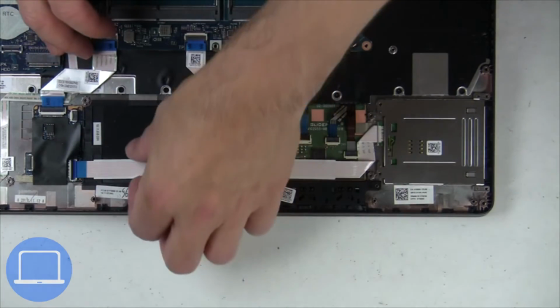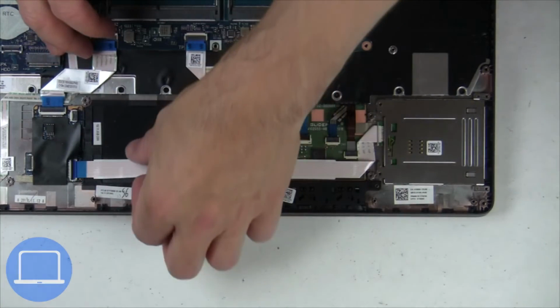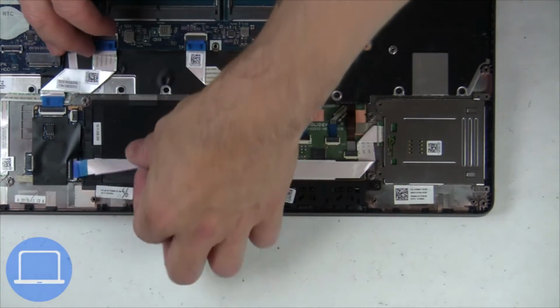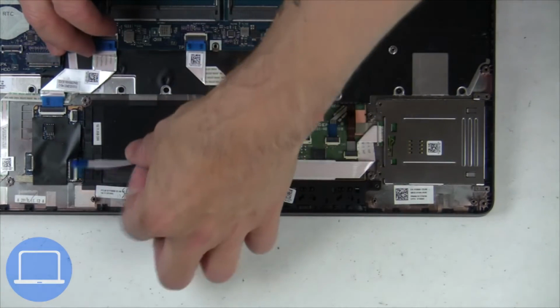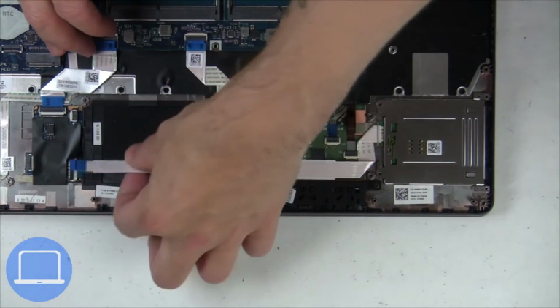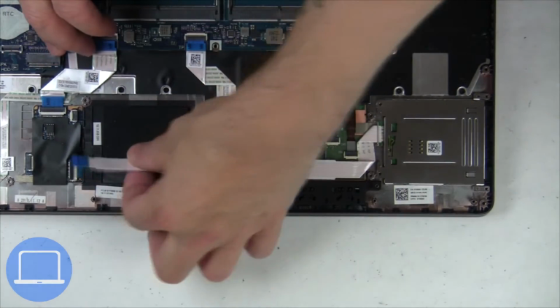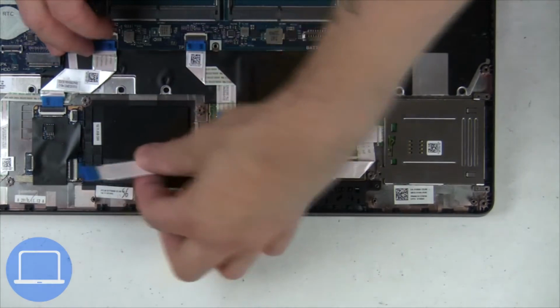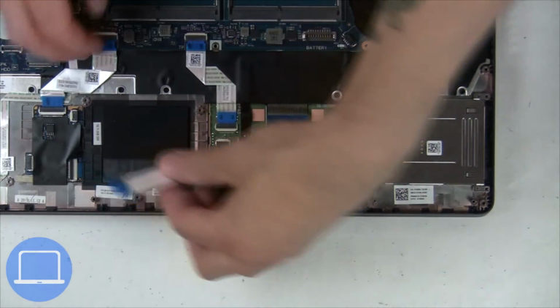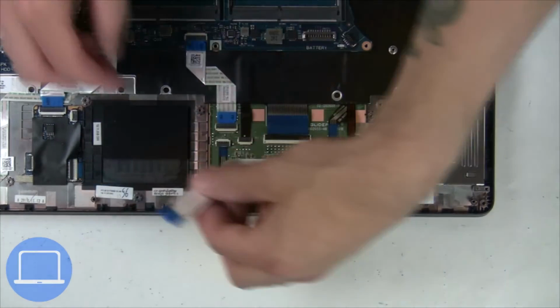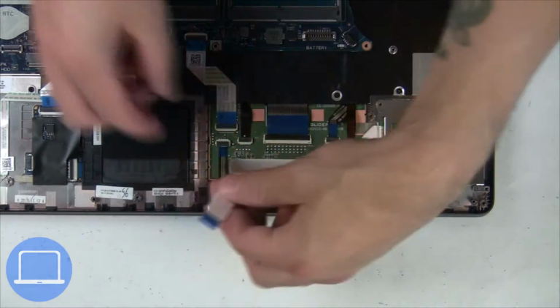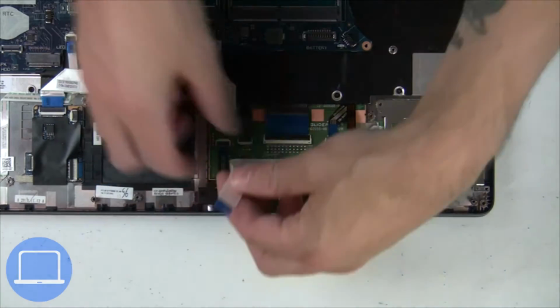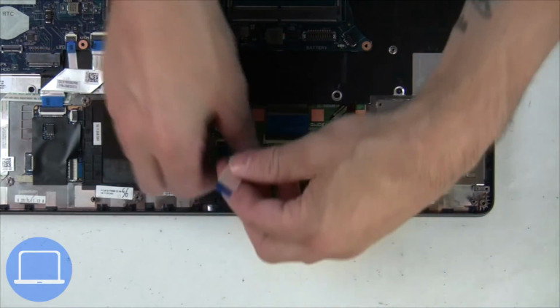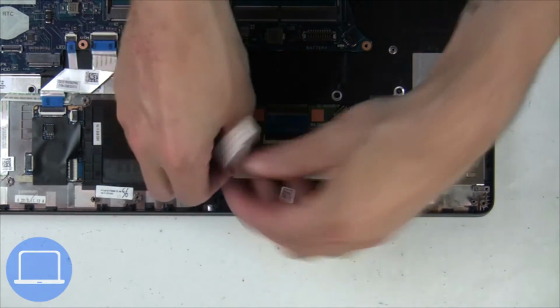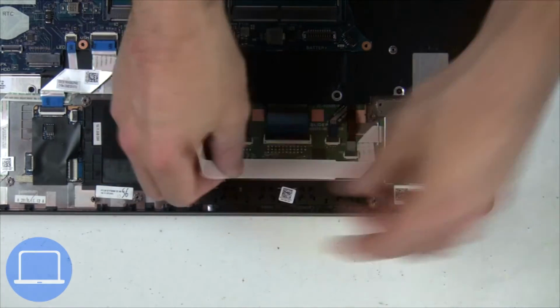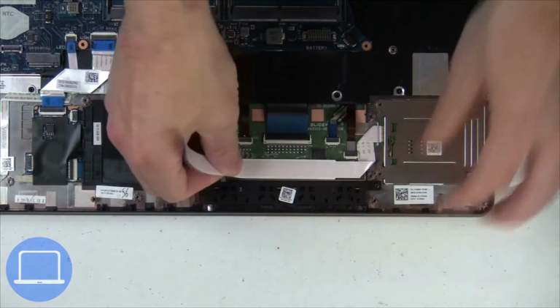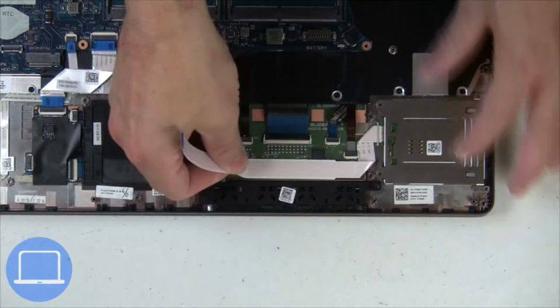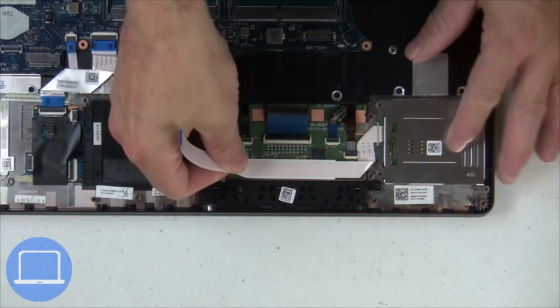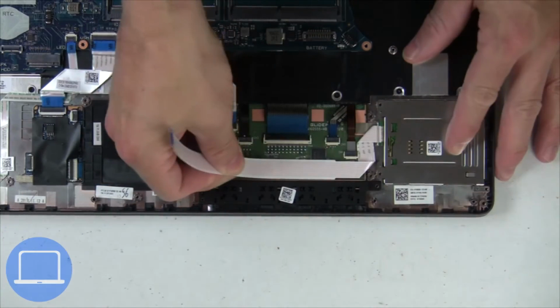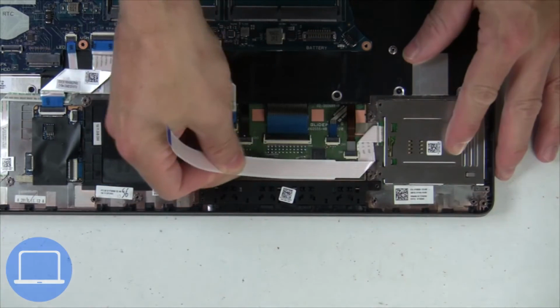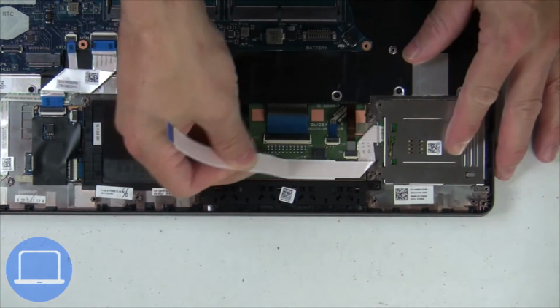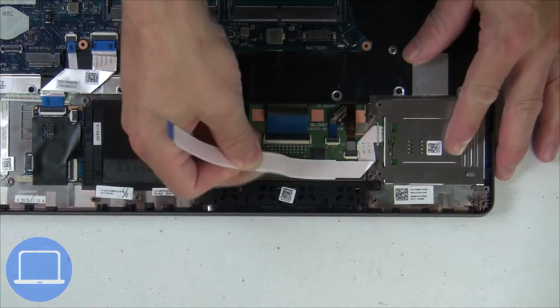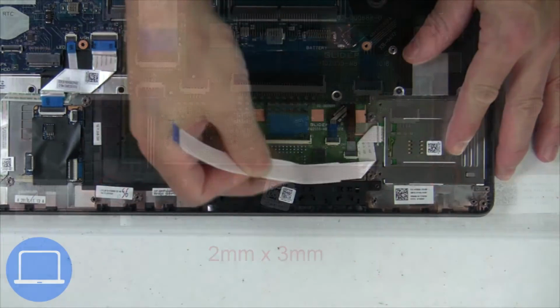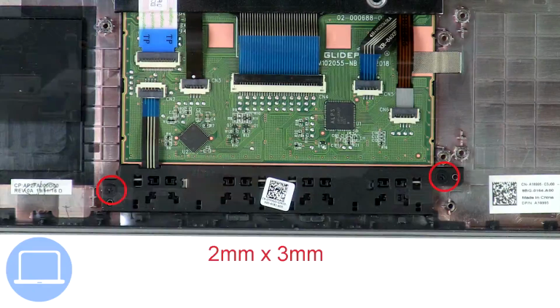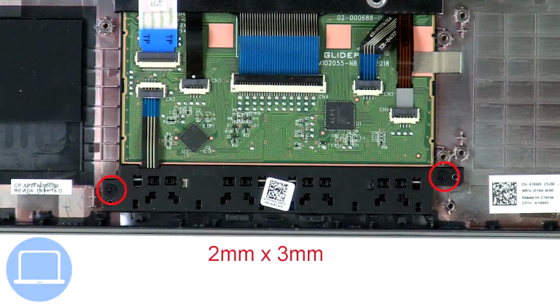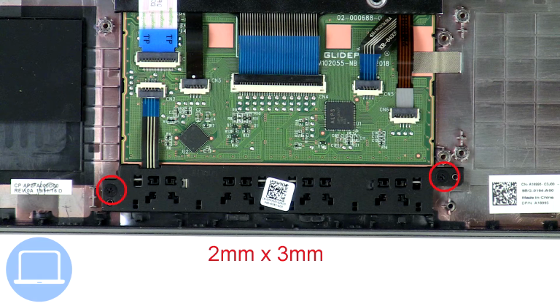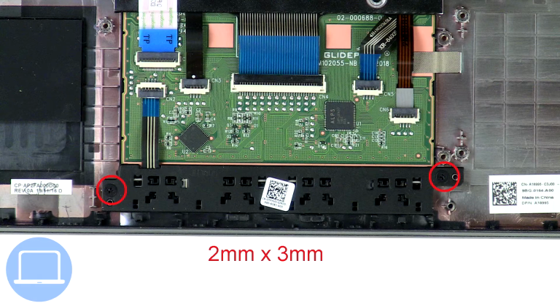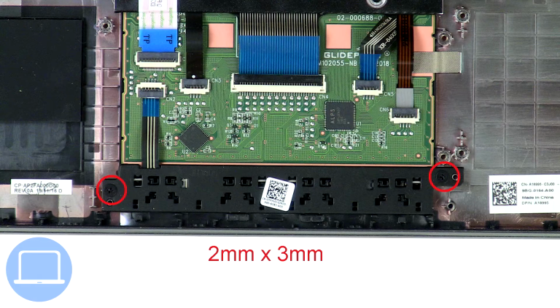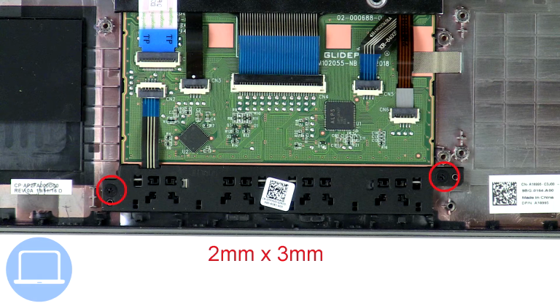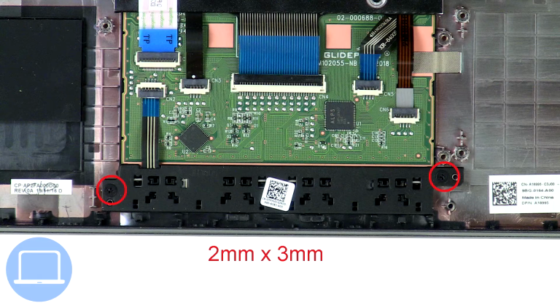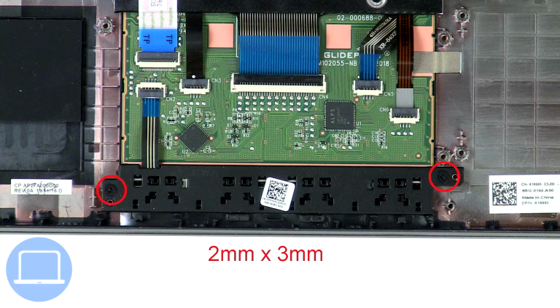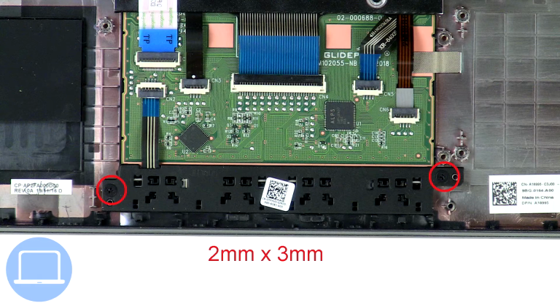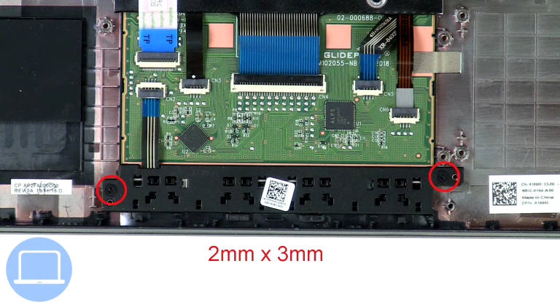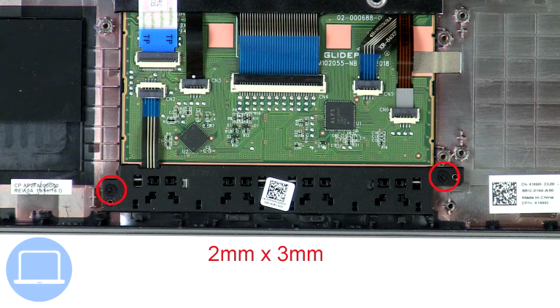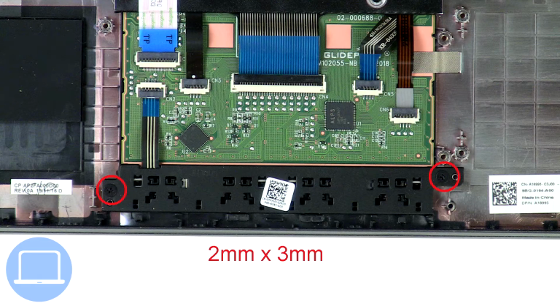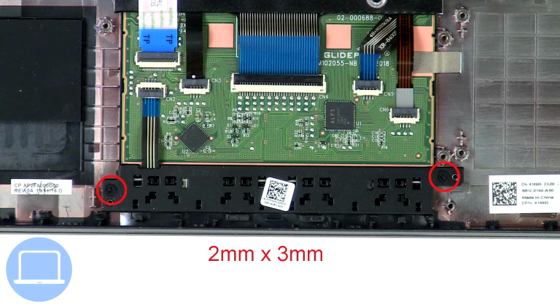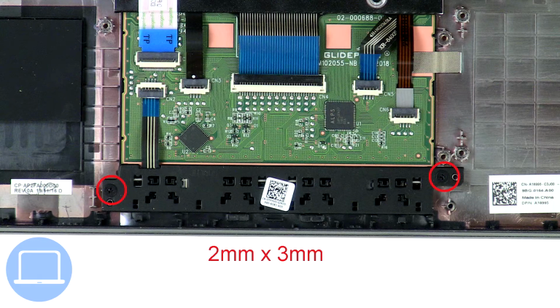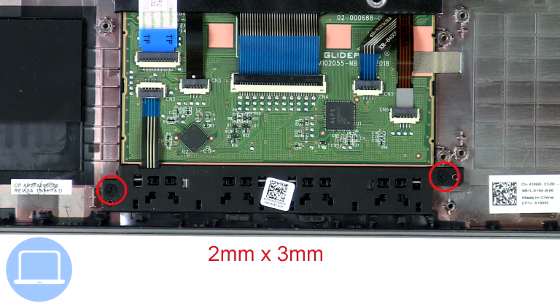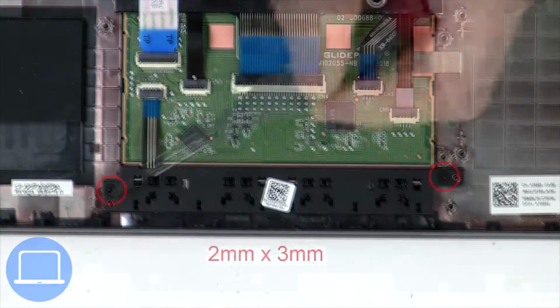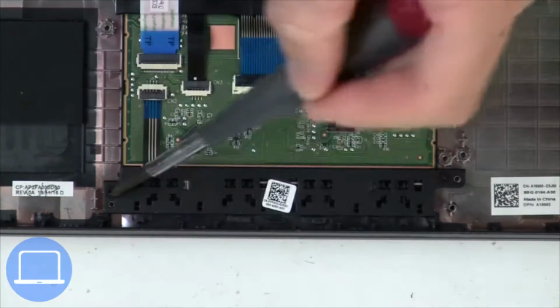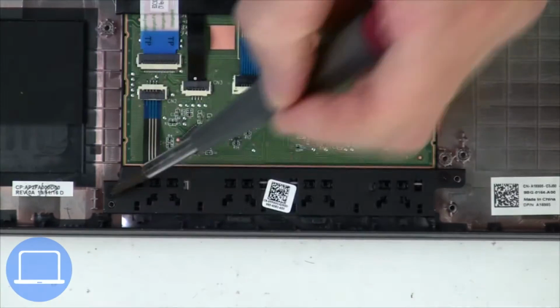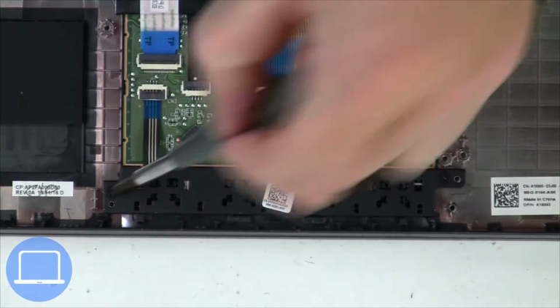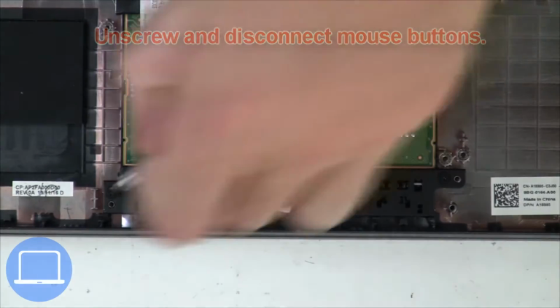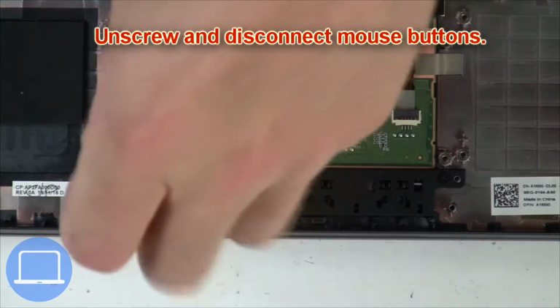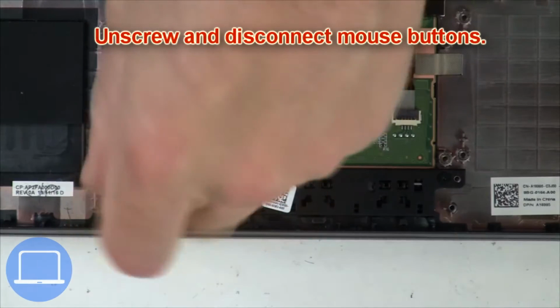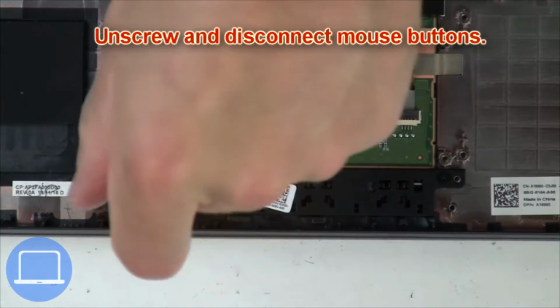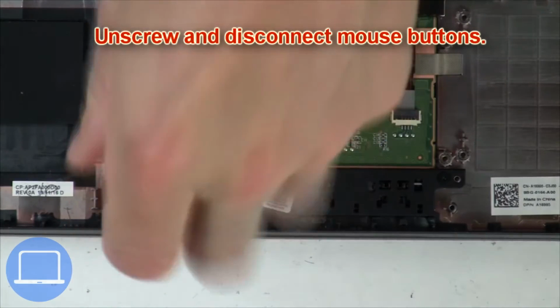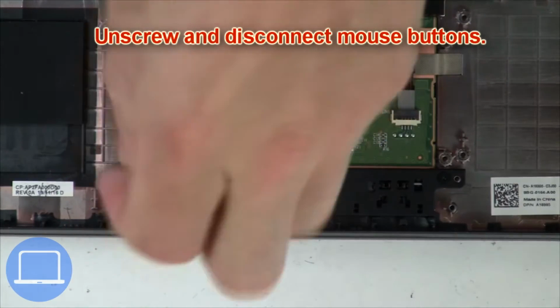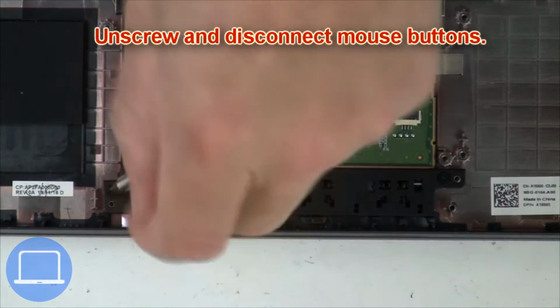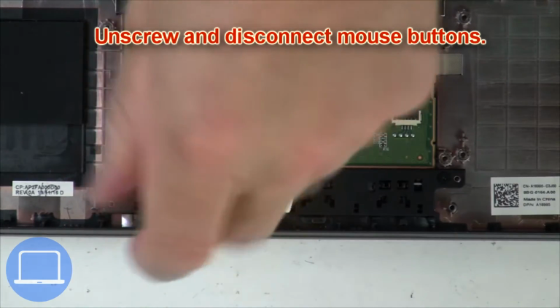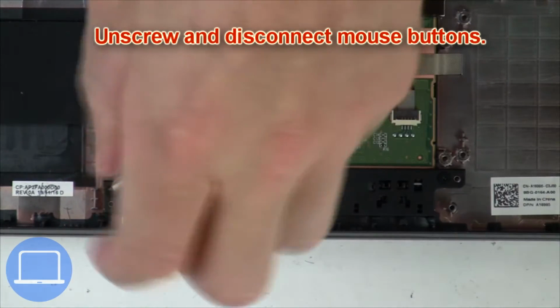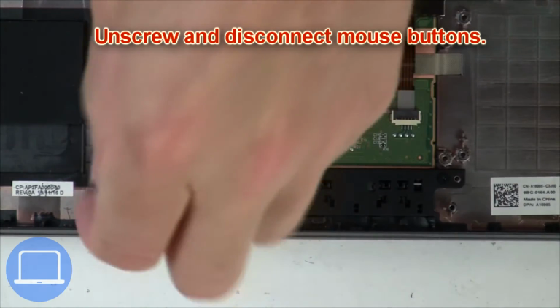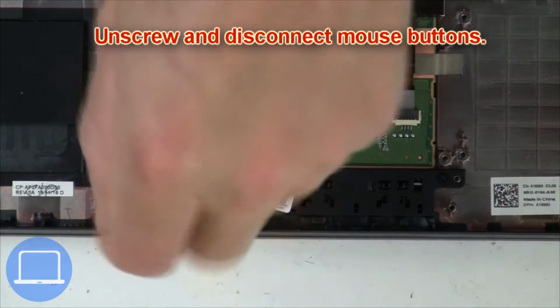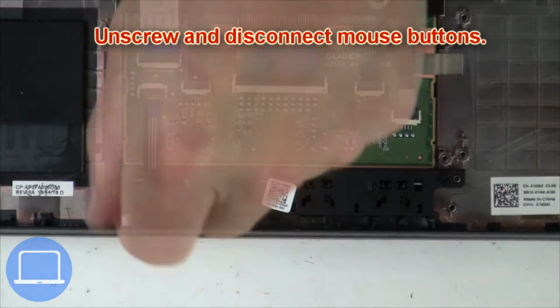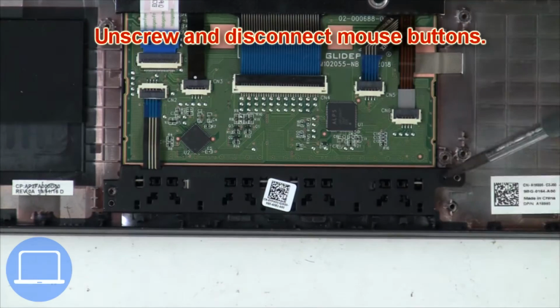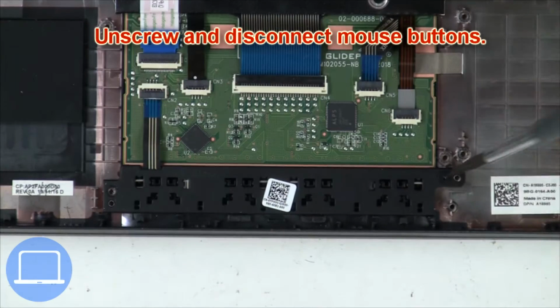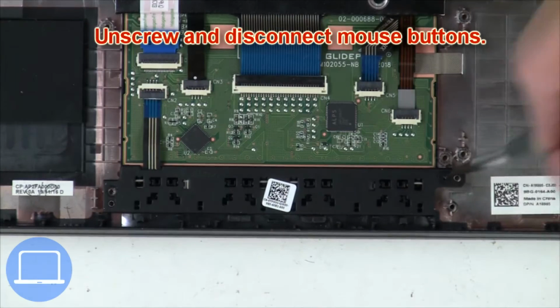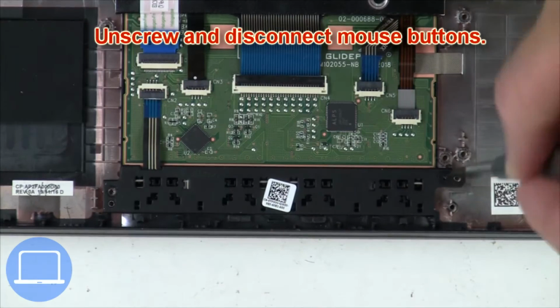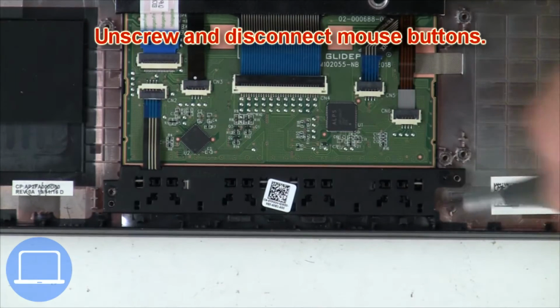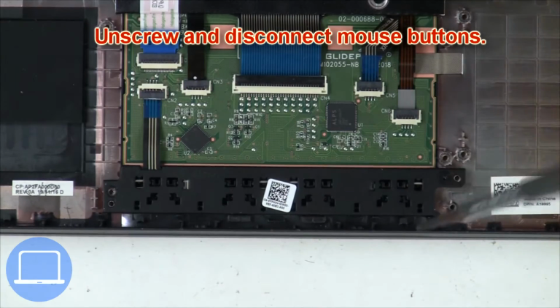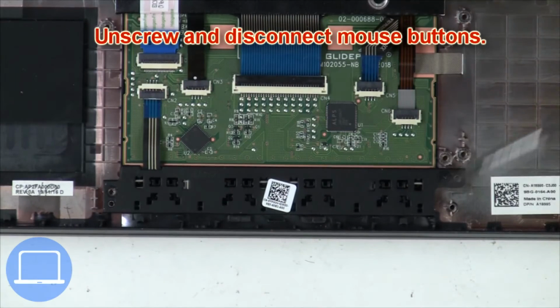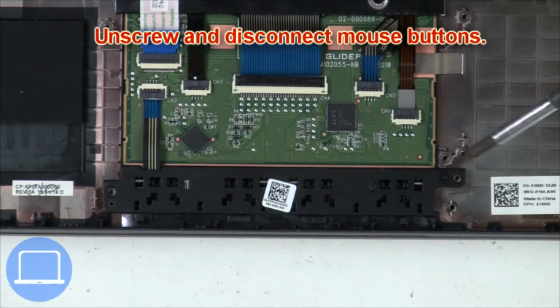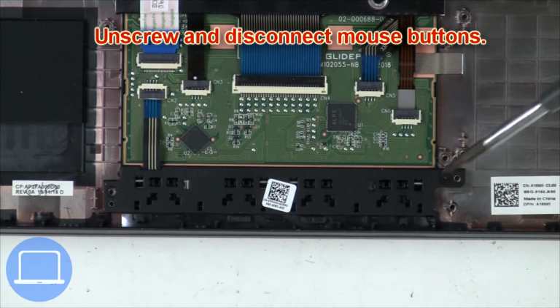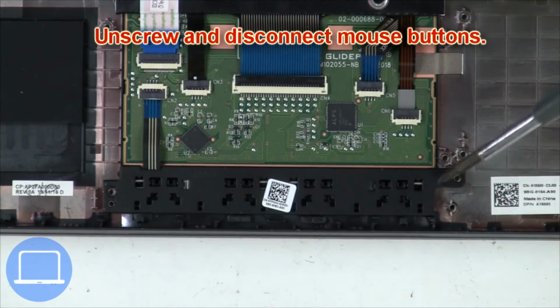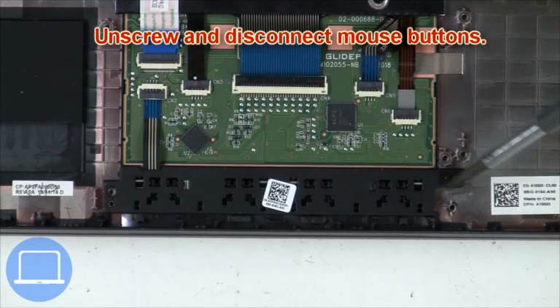Disconnect the smart card cage. Now unscrew and disconnect the mouse buttons.